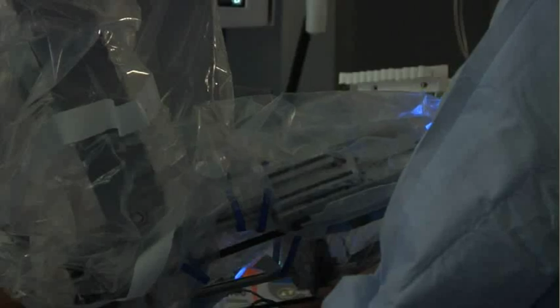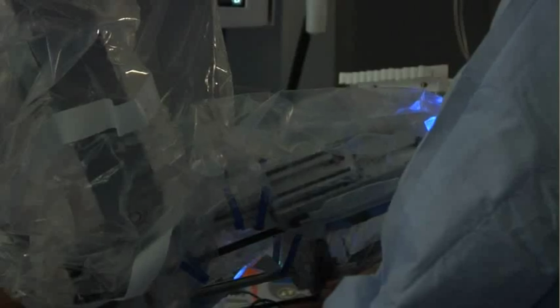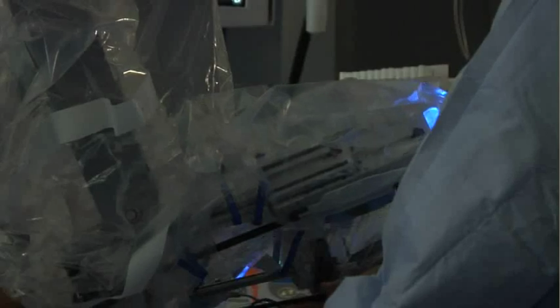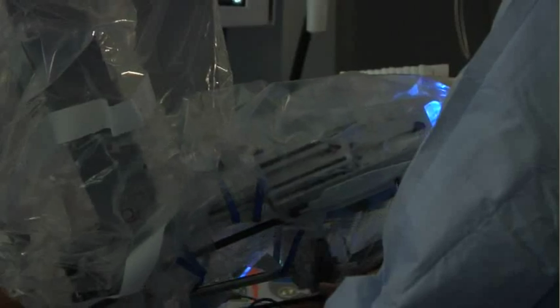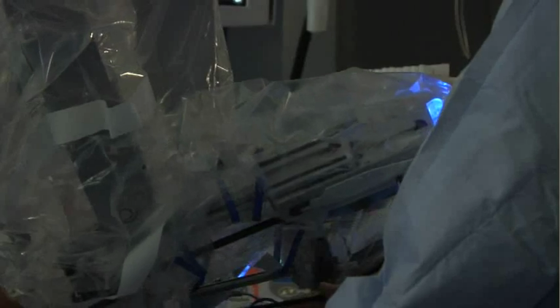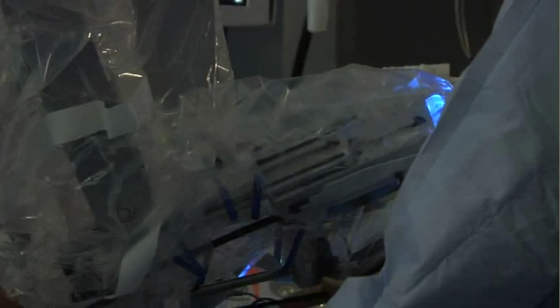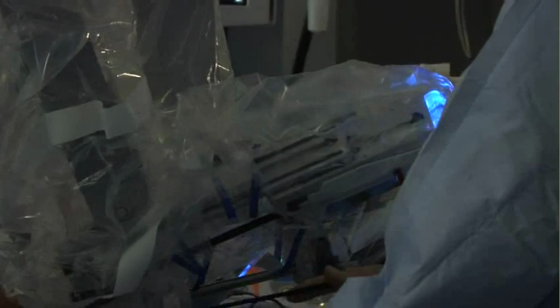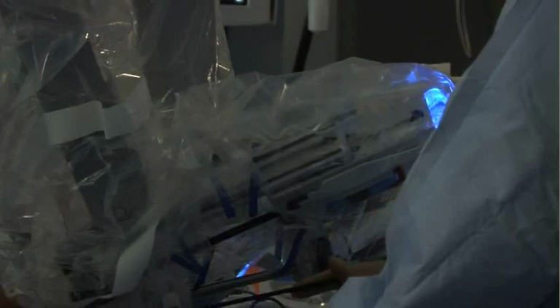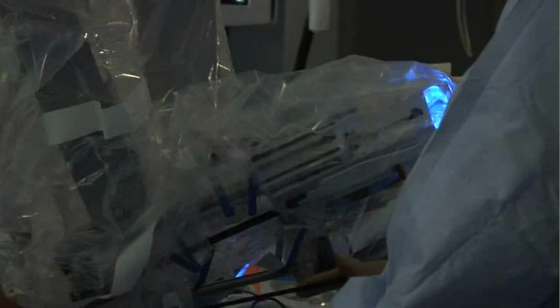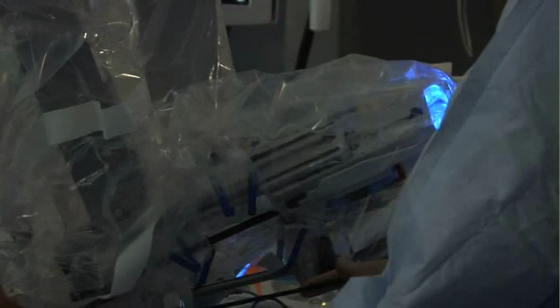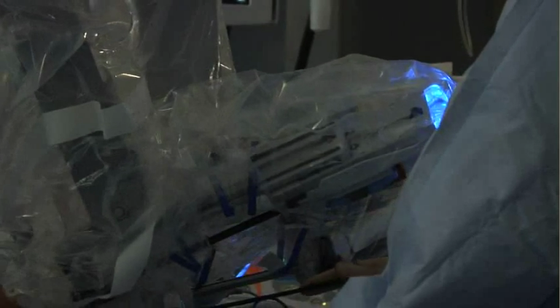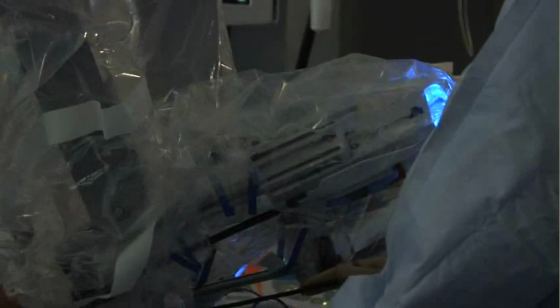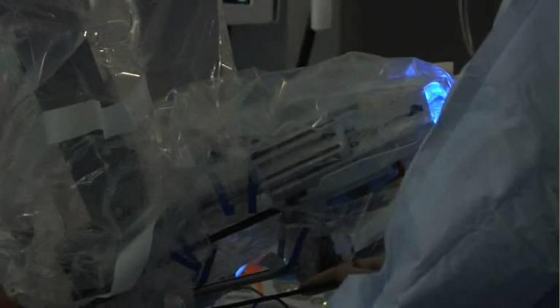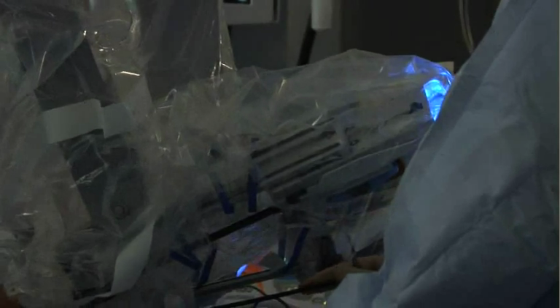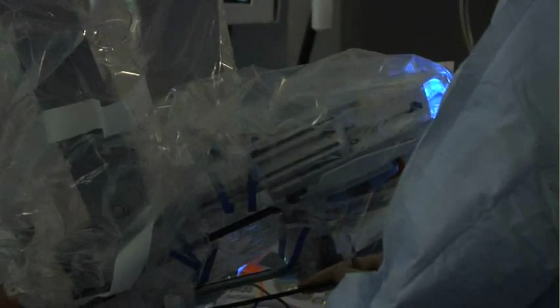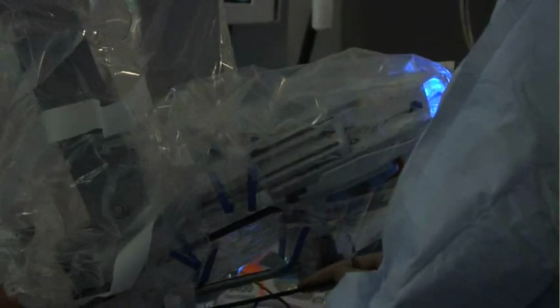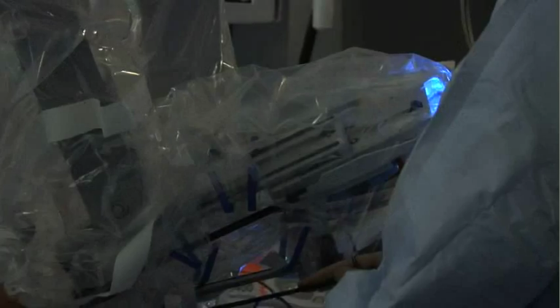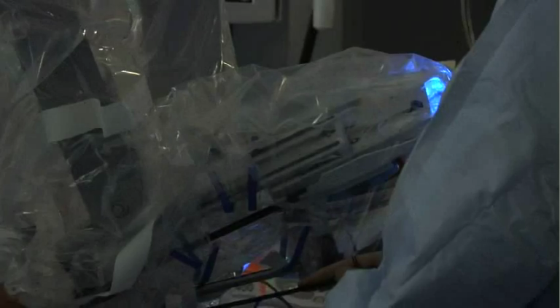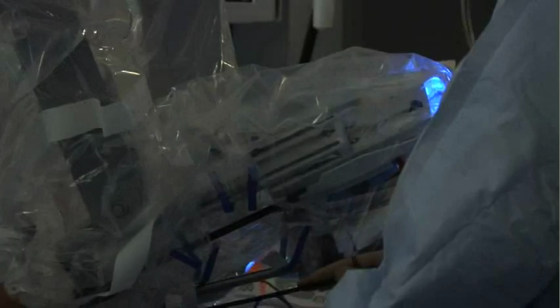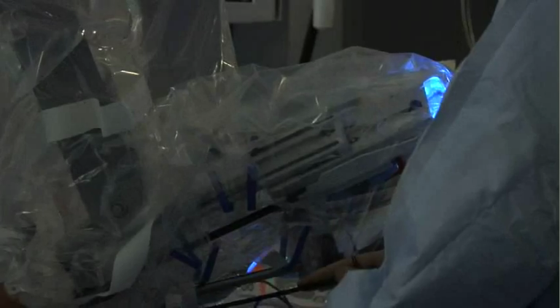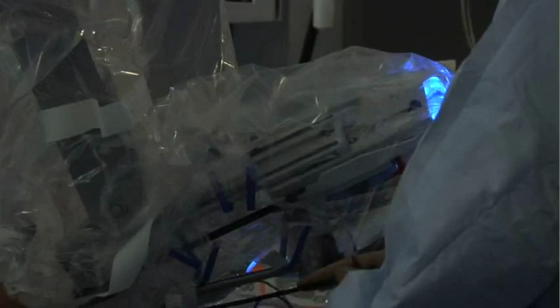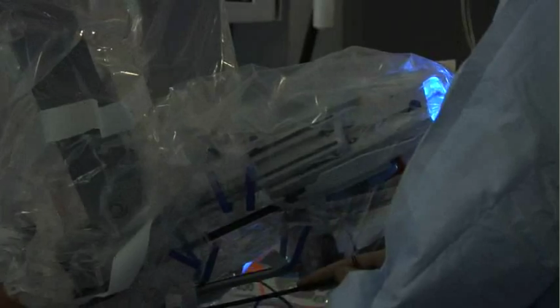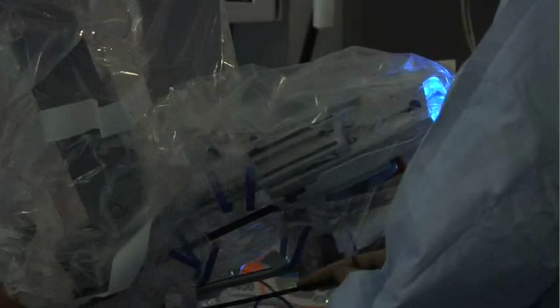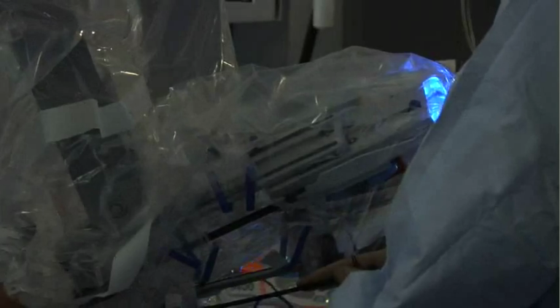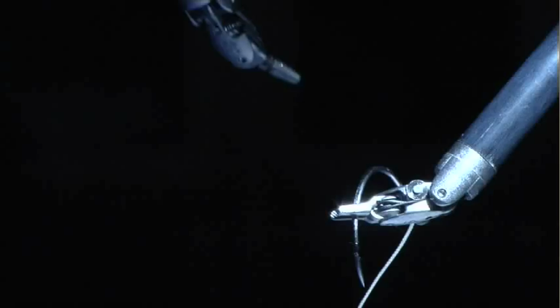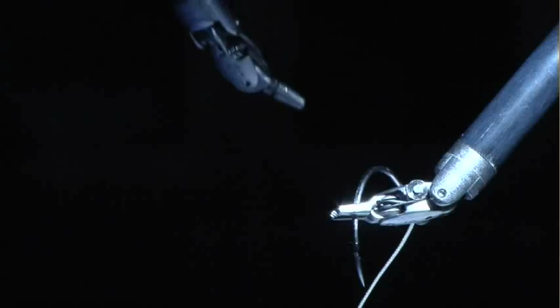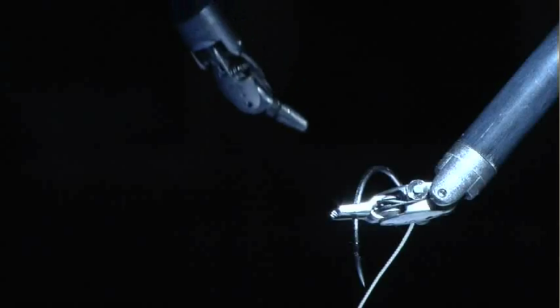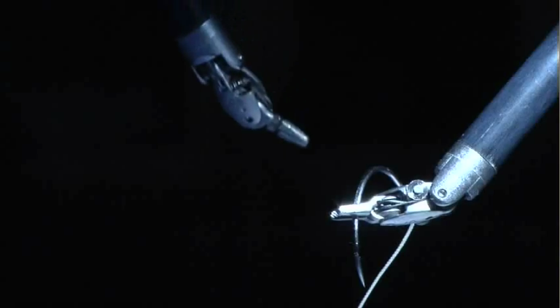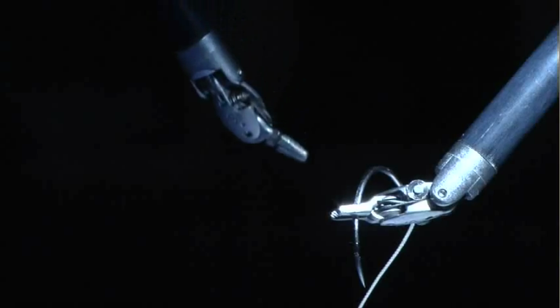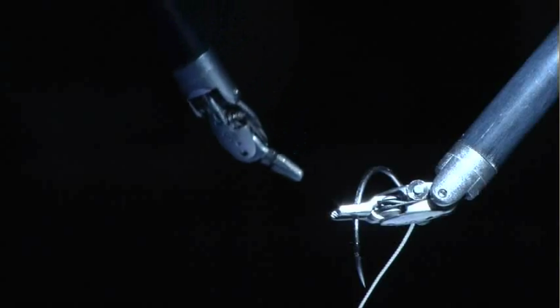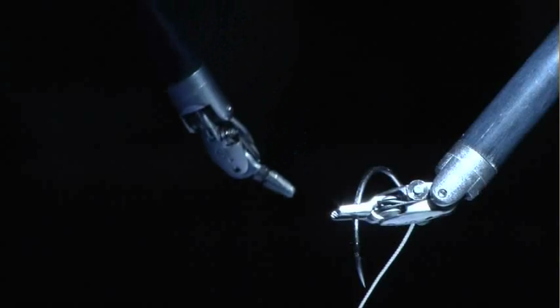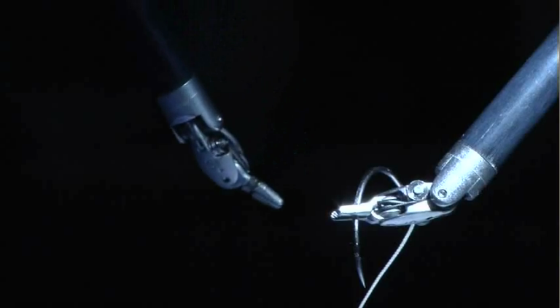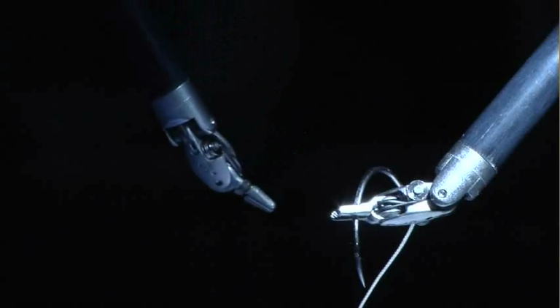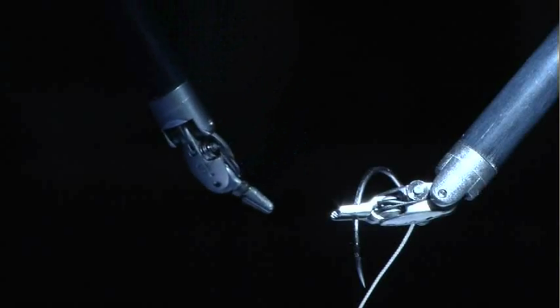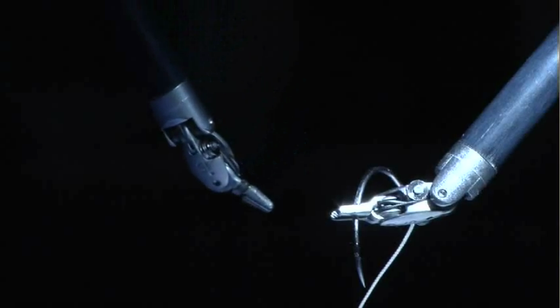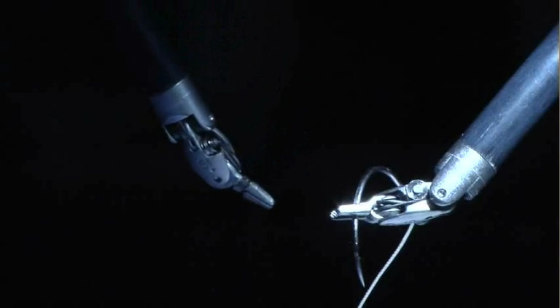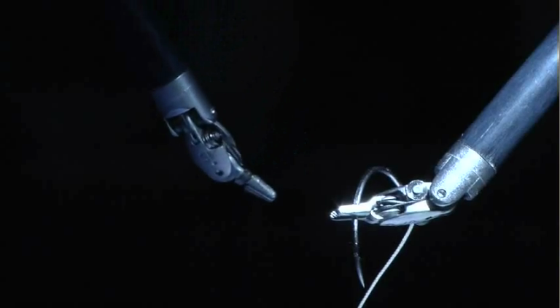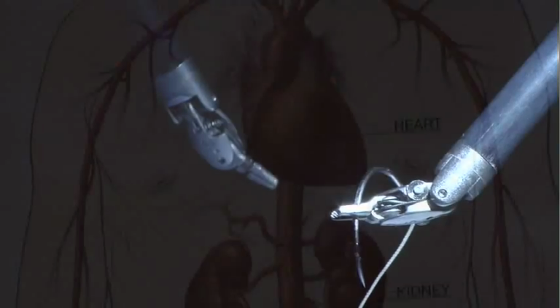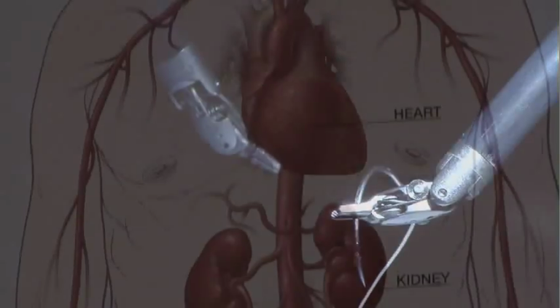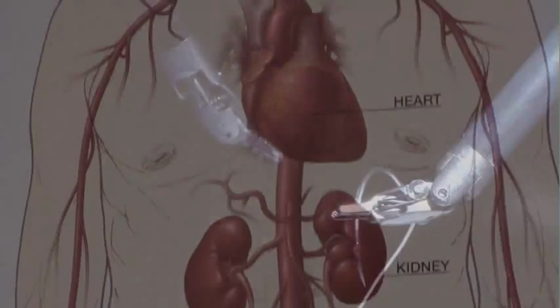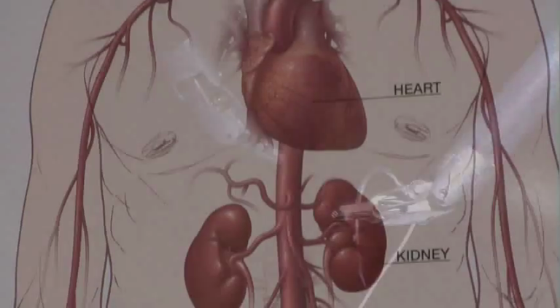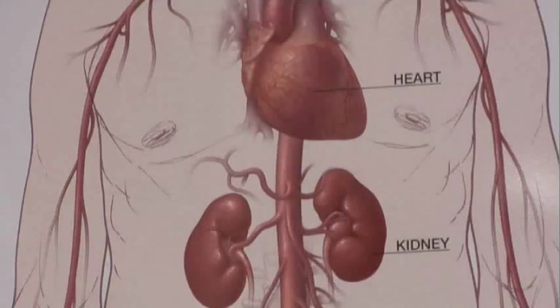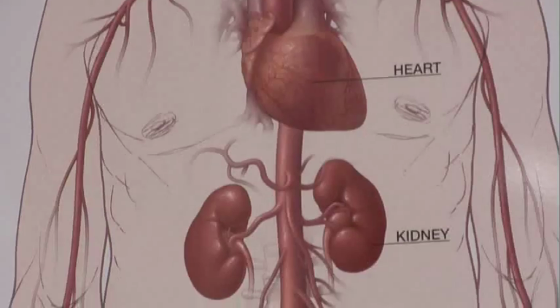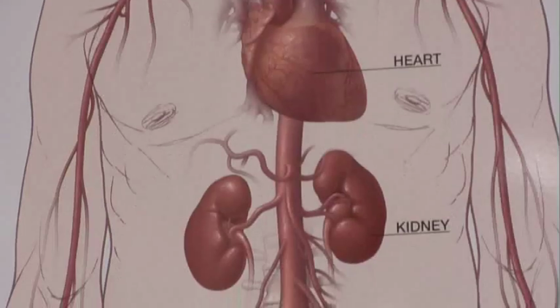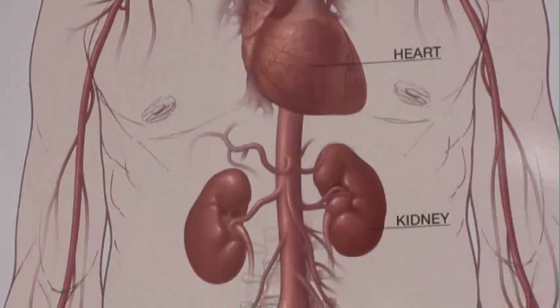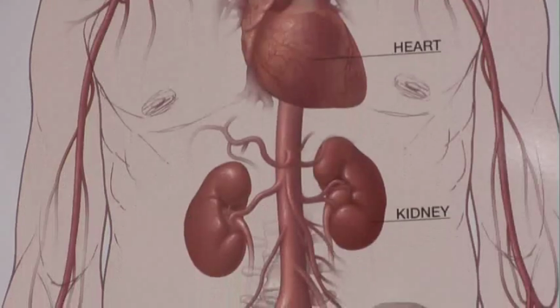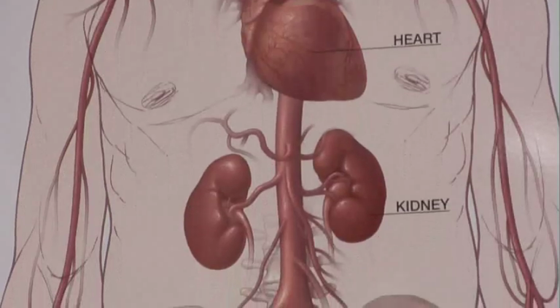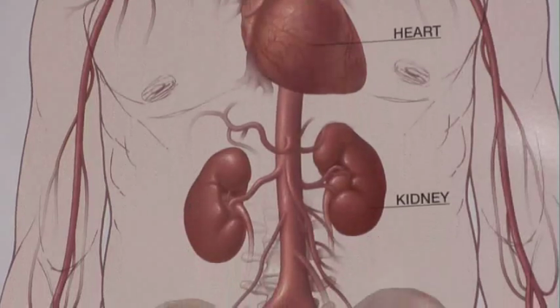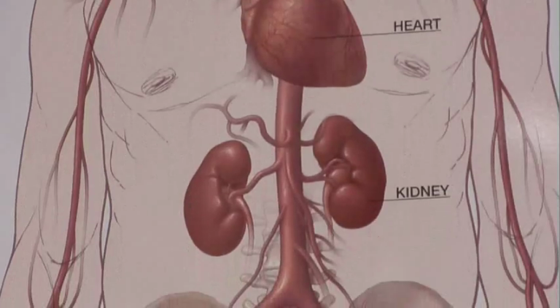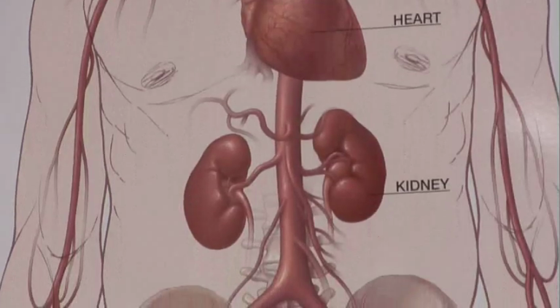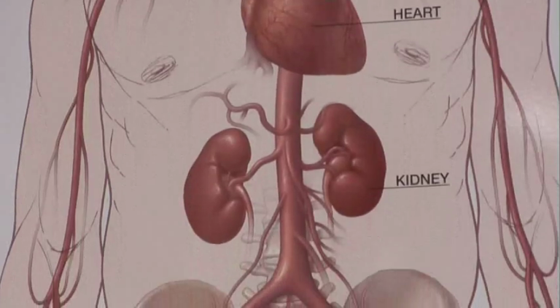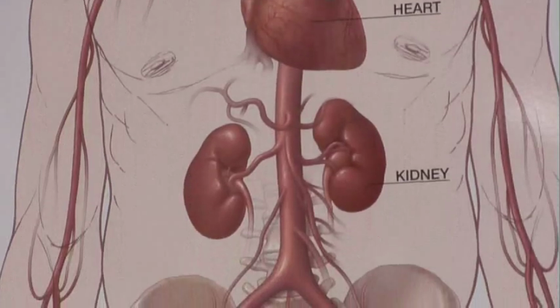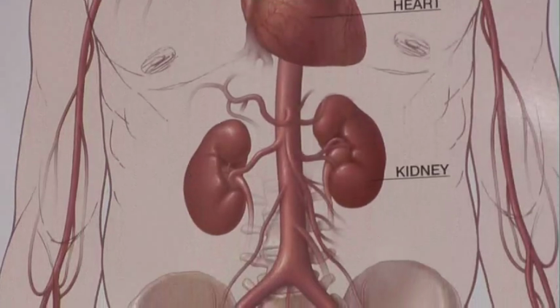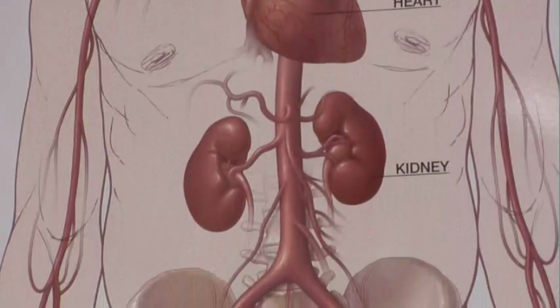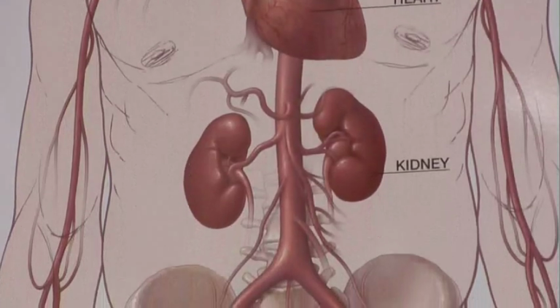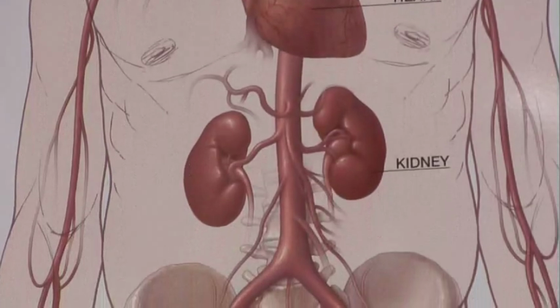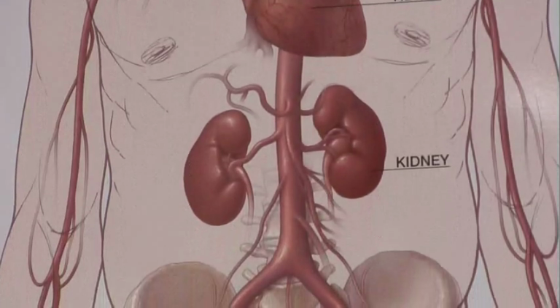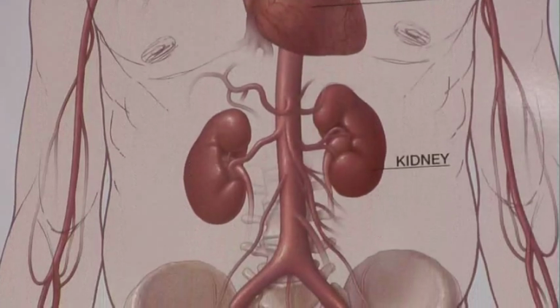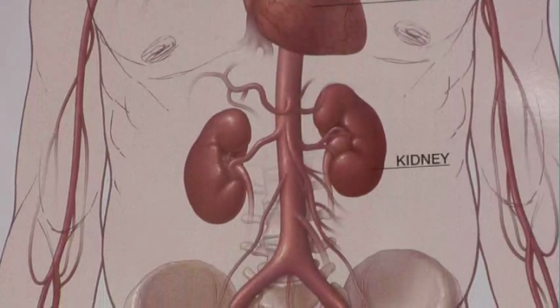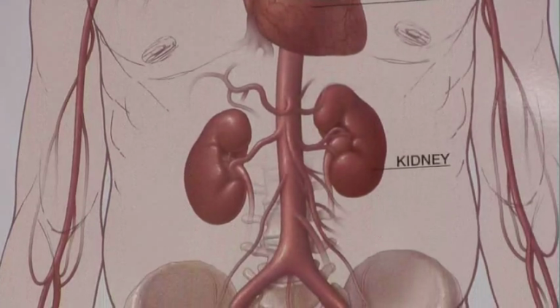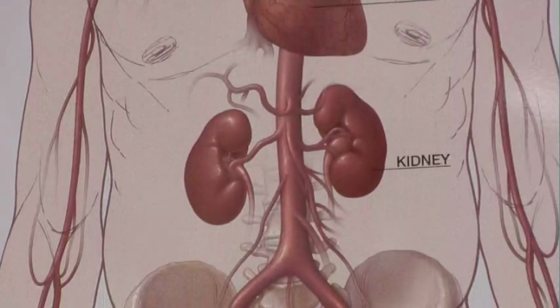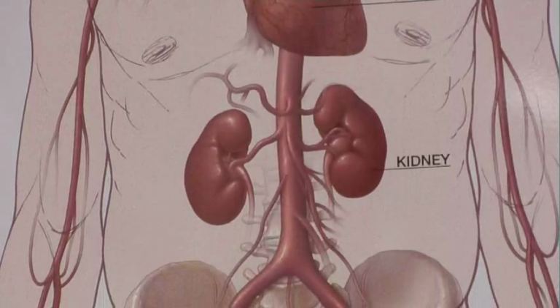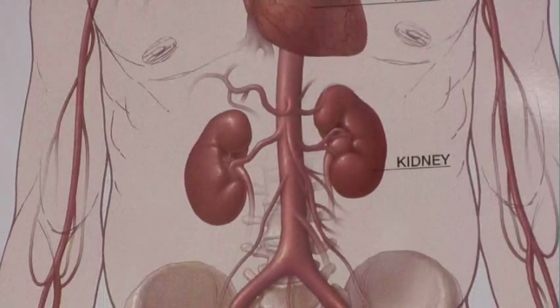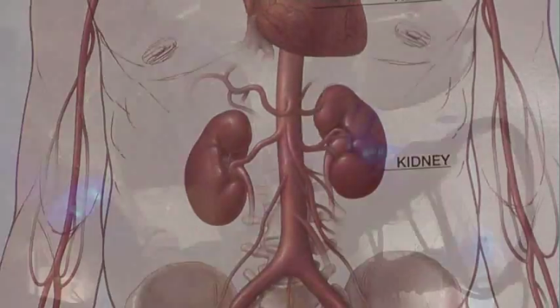Using robotic surgery, doctors at Roper St. Francis can remove the blockage or reroute the tube that drains the kidney.